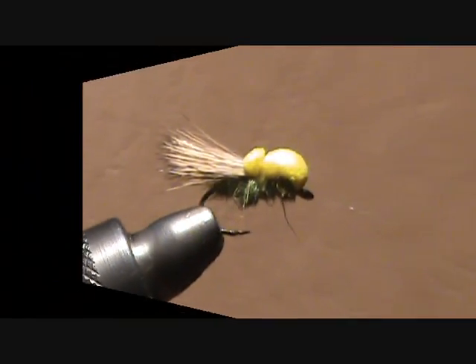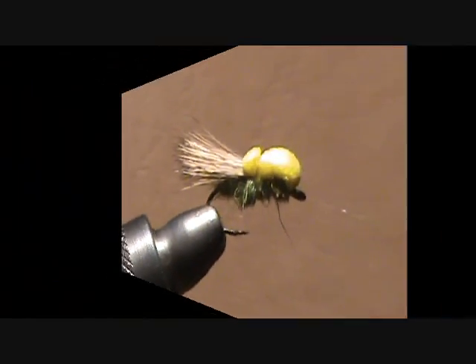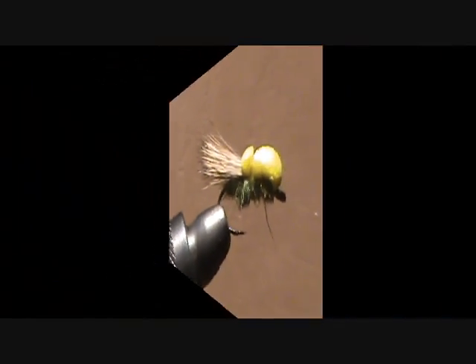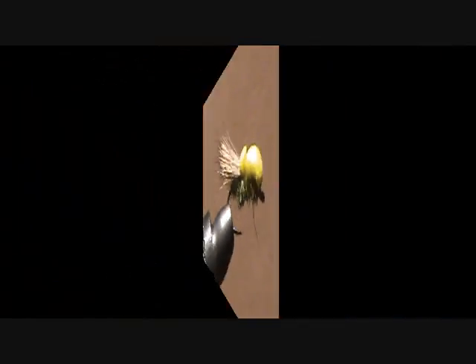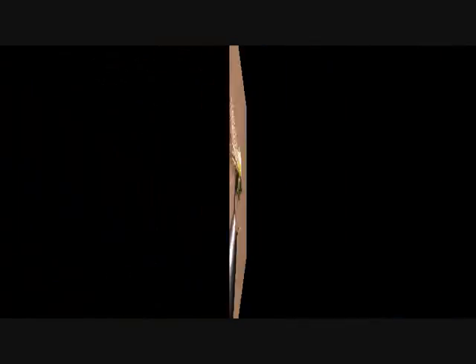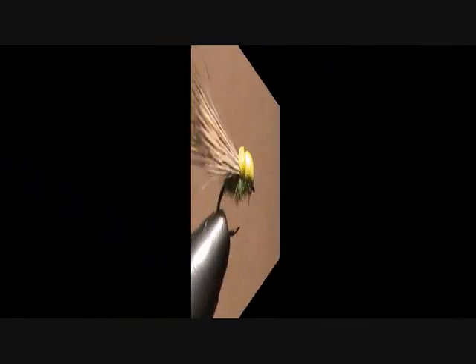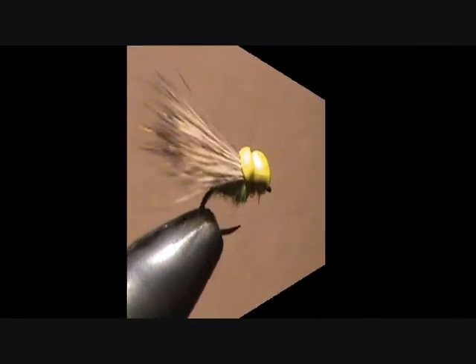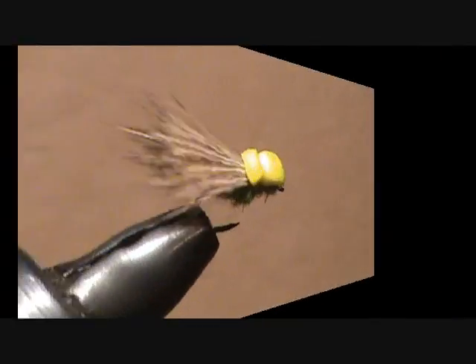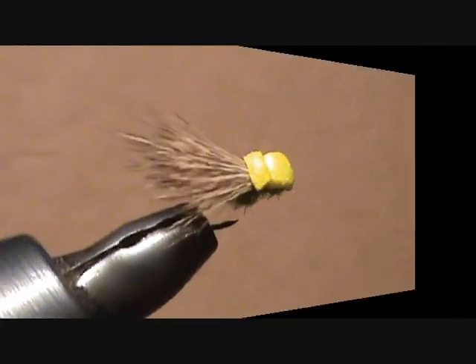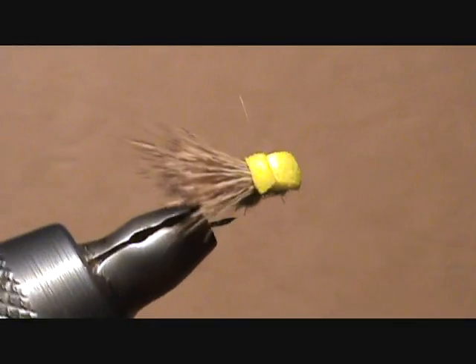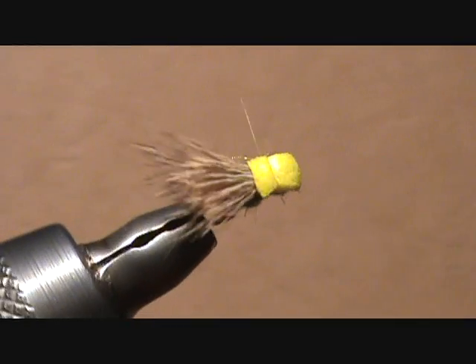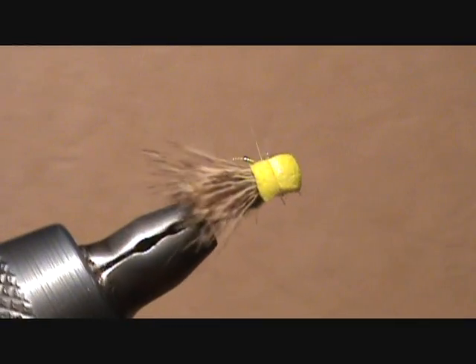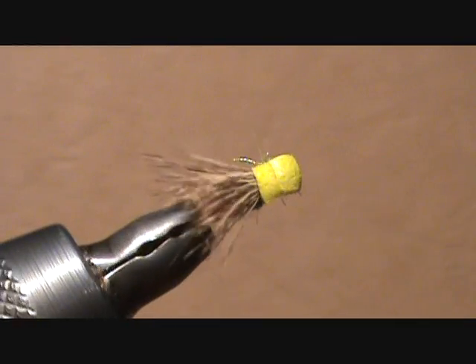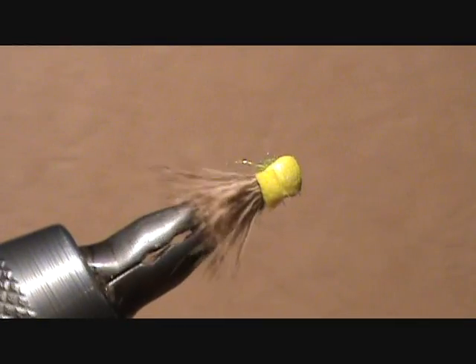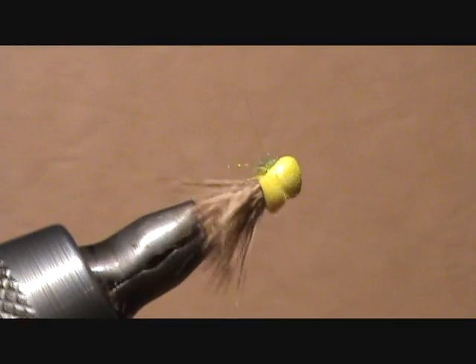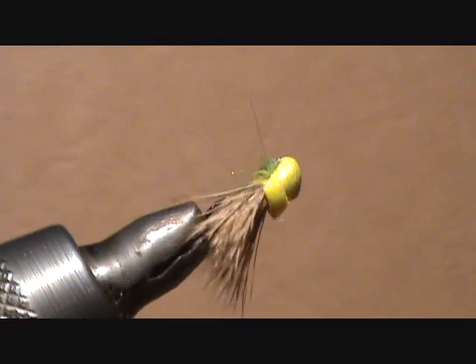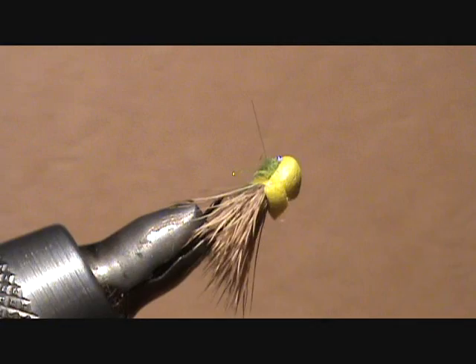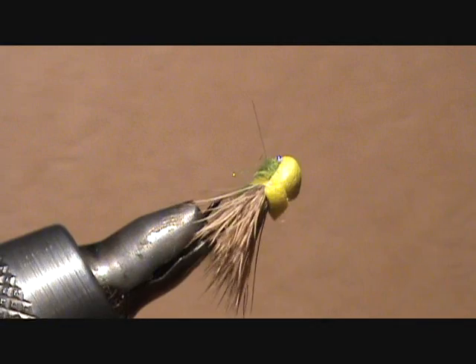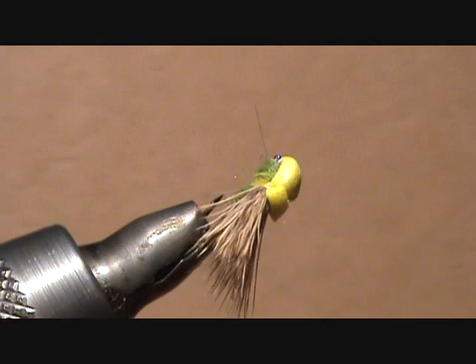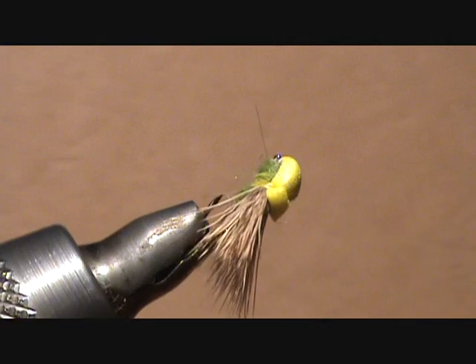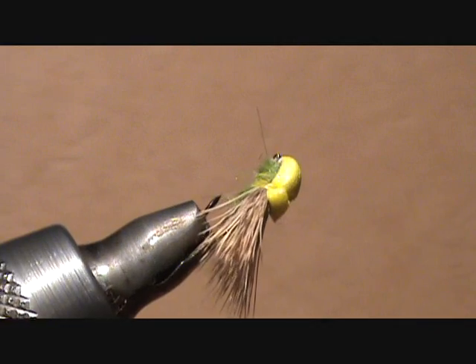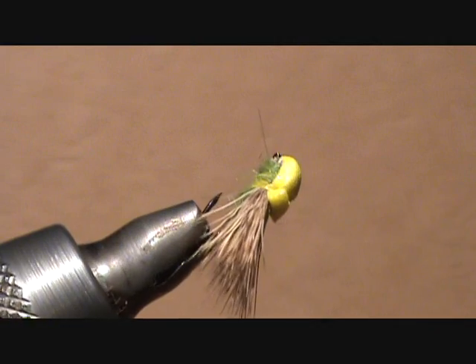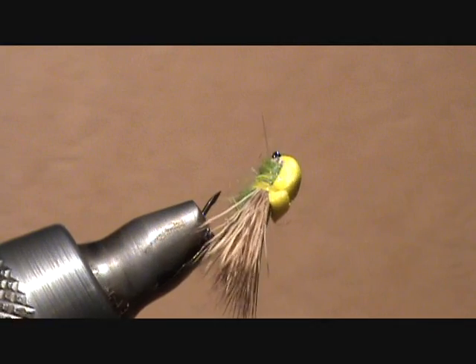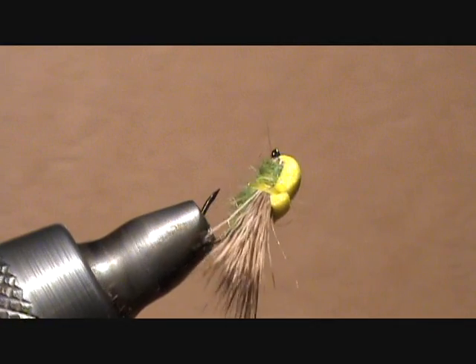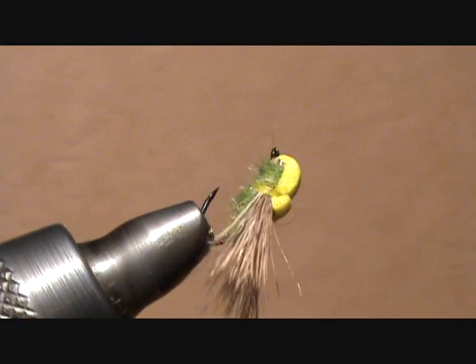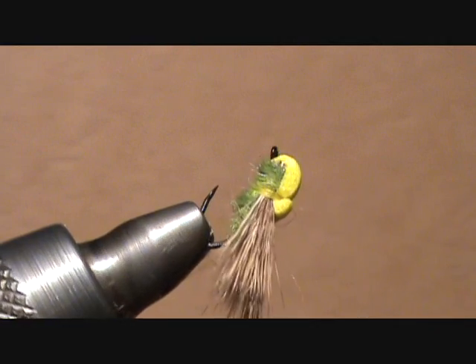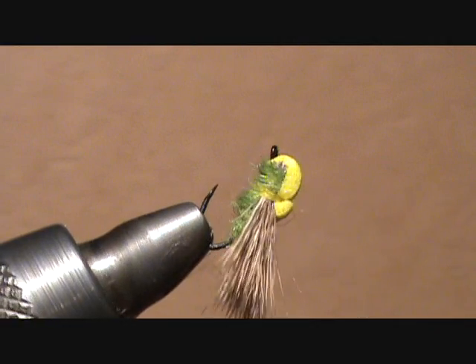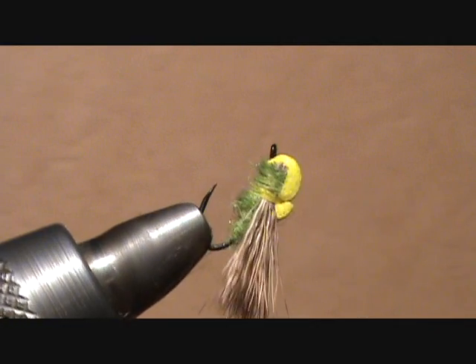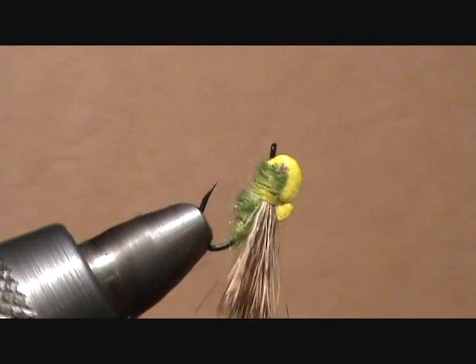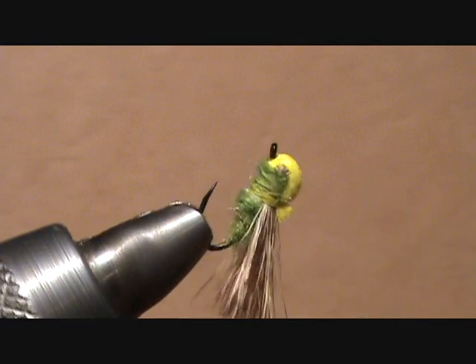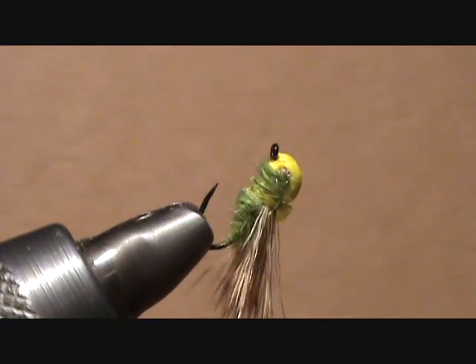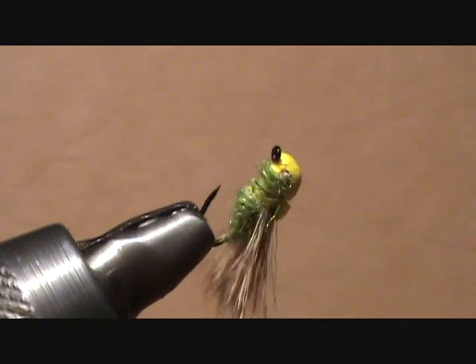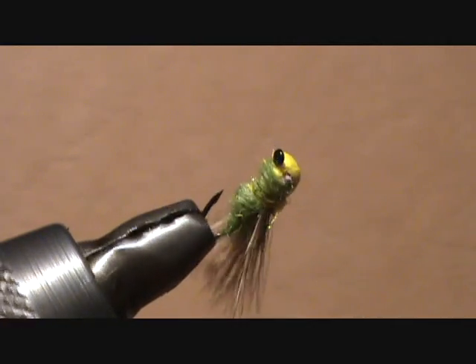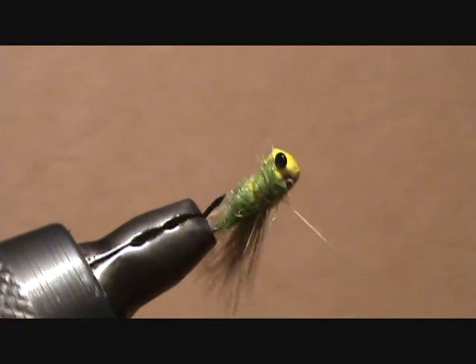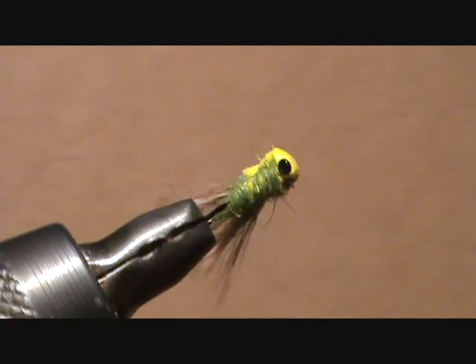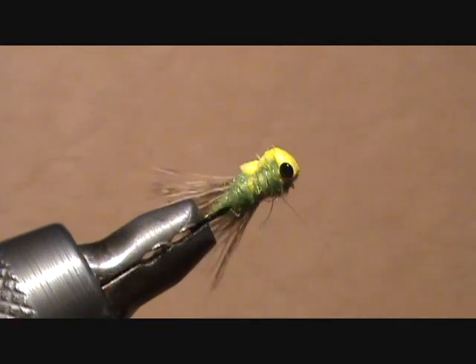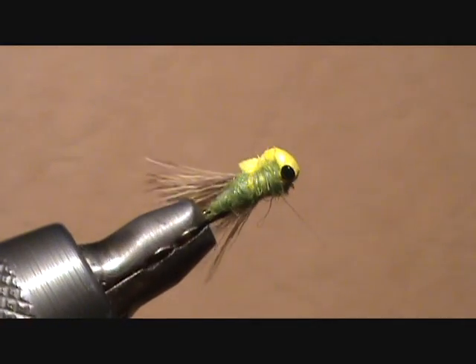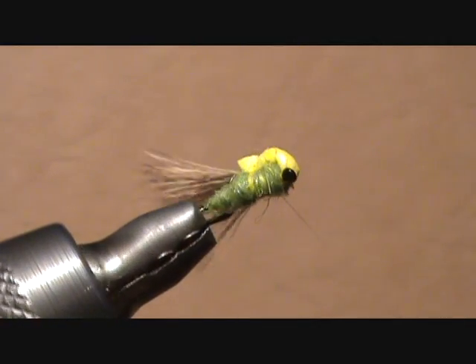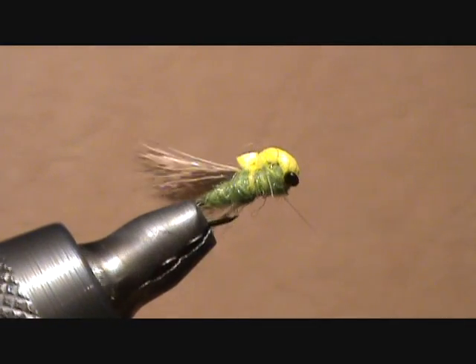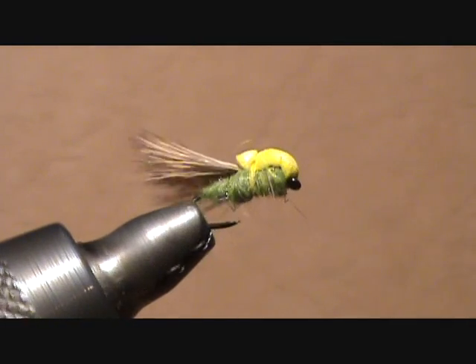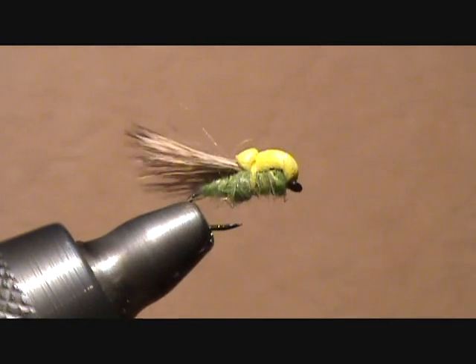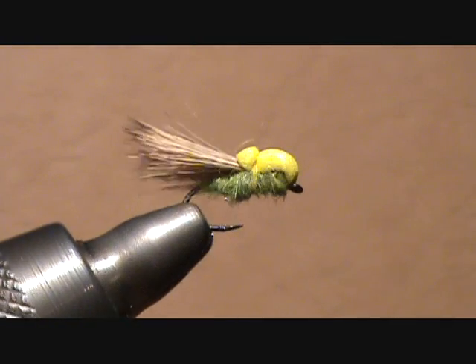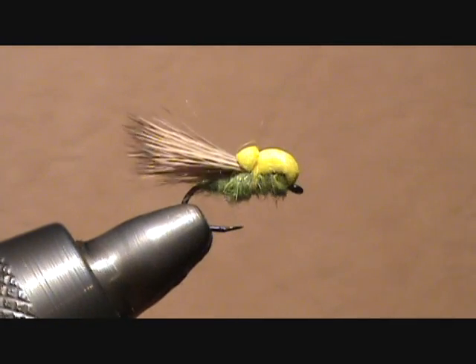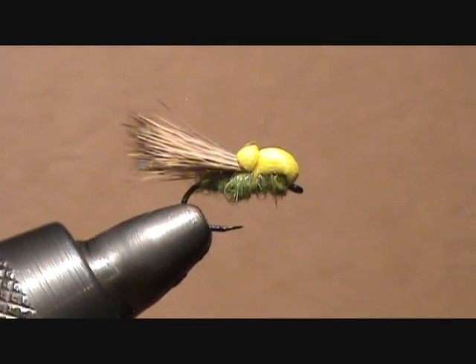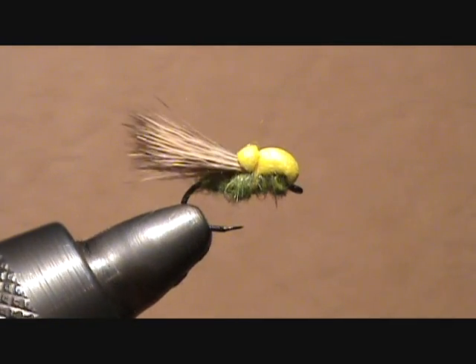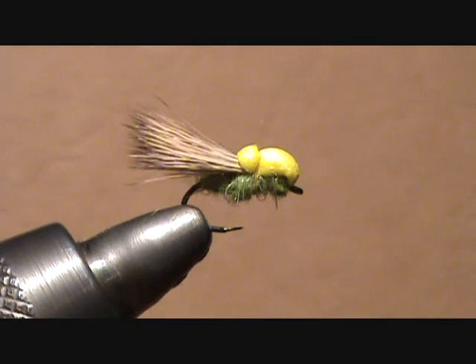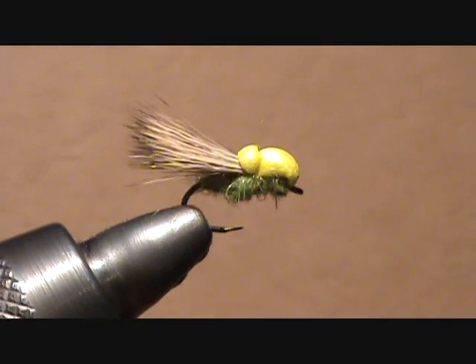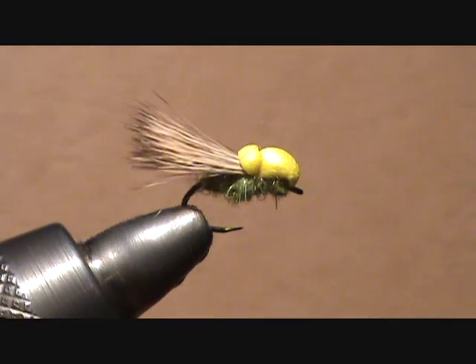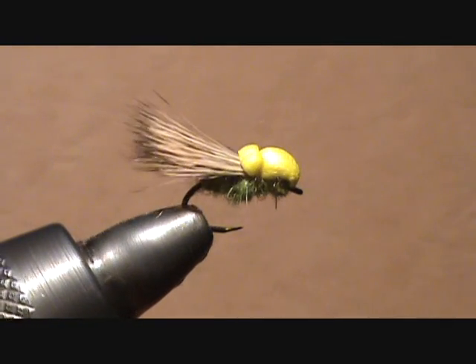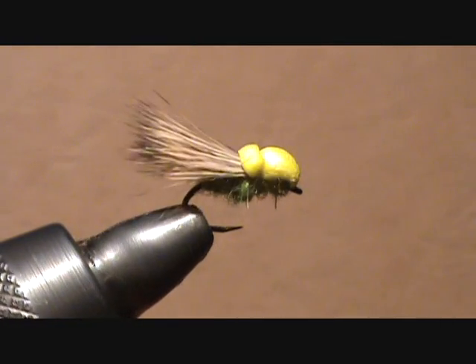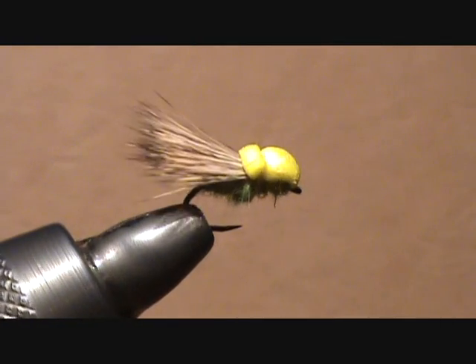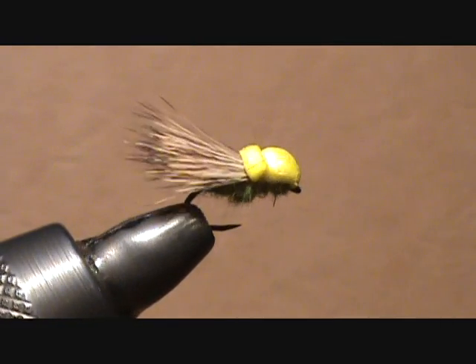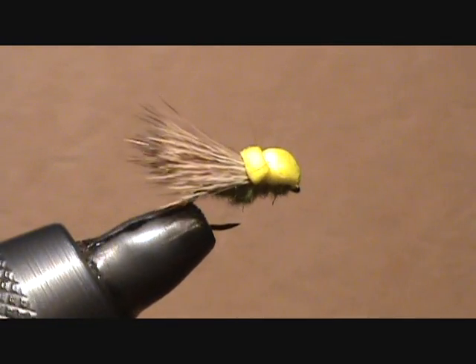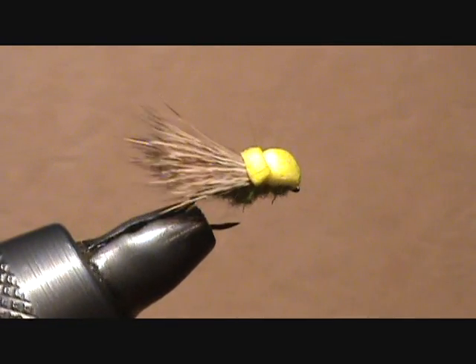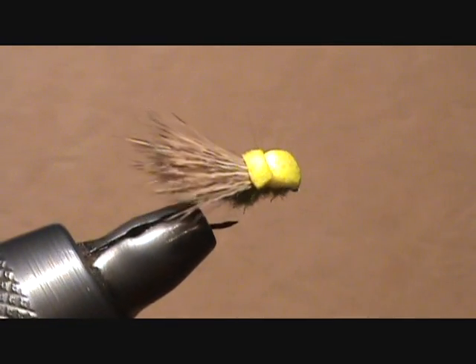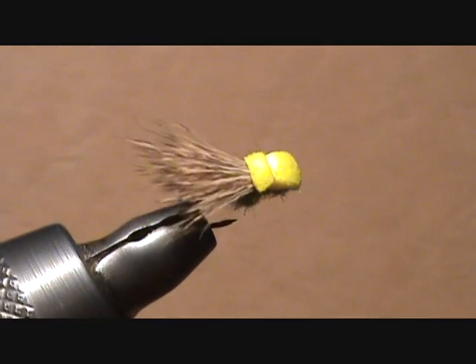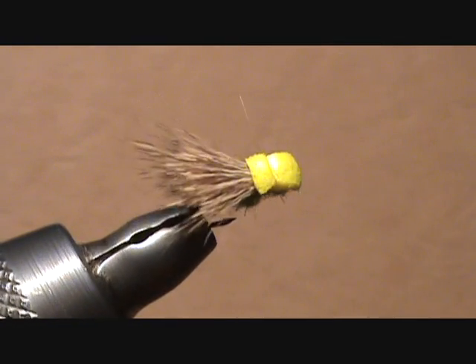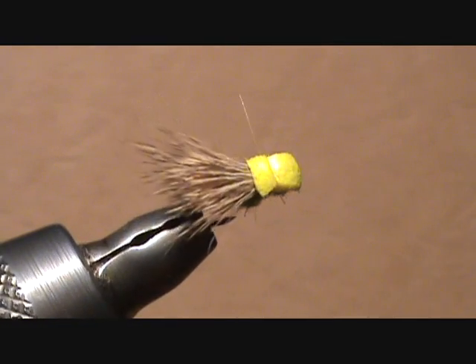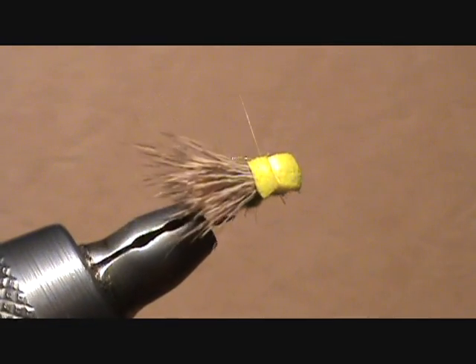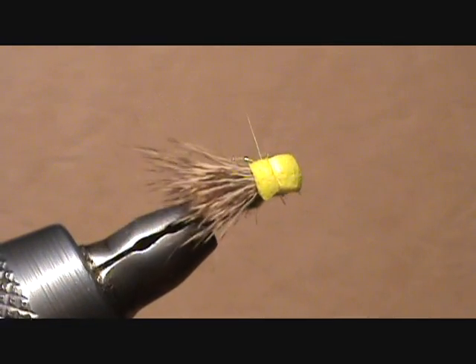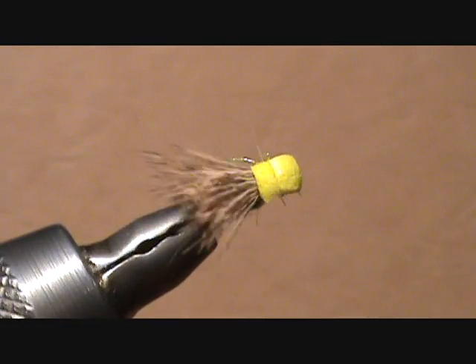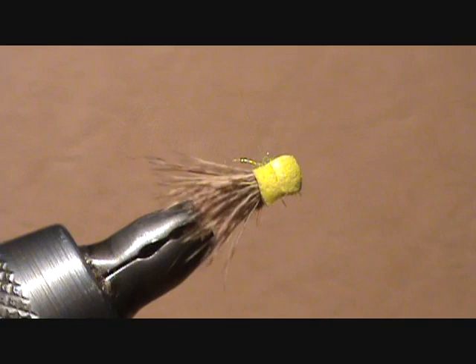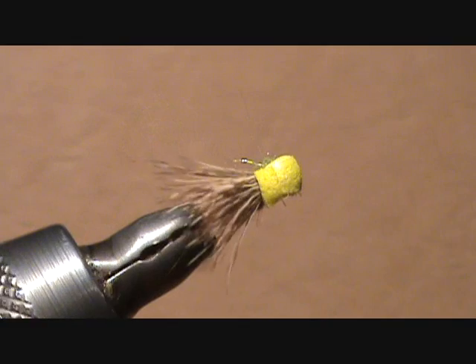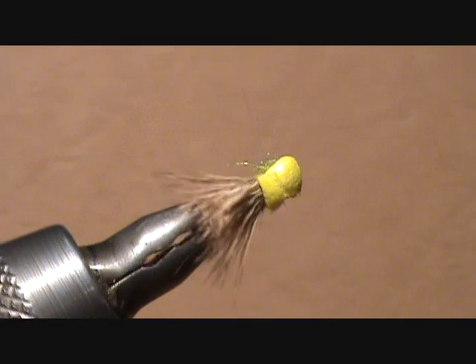For the complete recipe, variations, and techniques on how to fish the balloon caddis, visit my blog at backpackflyfishing.com.